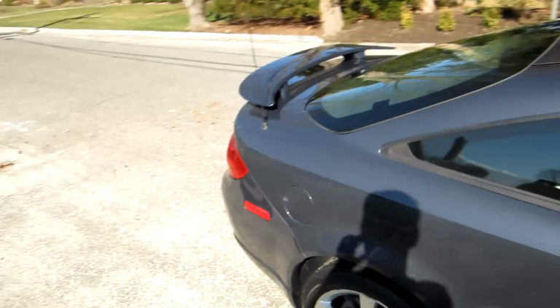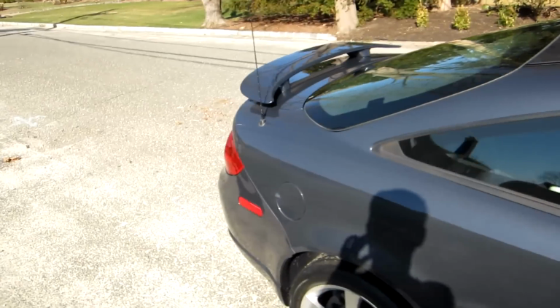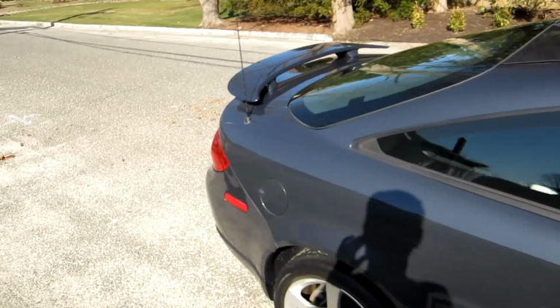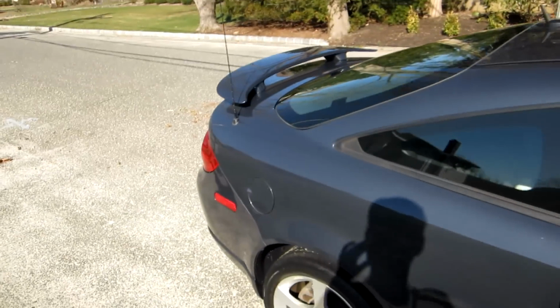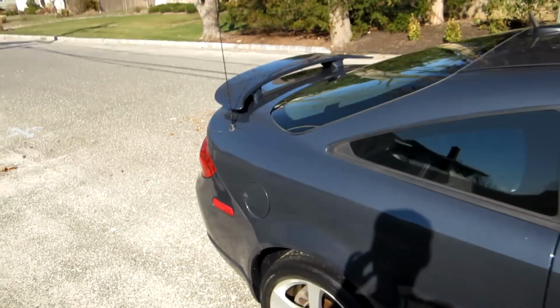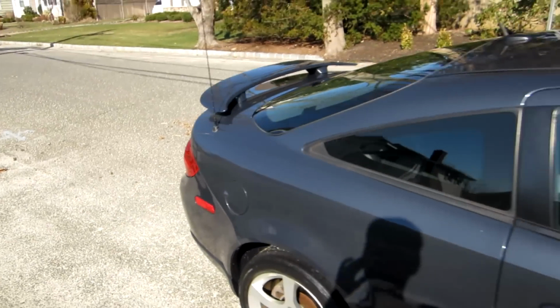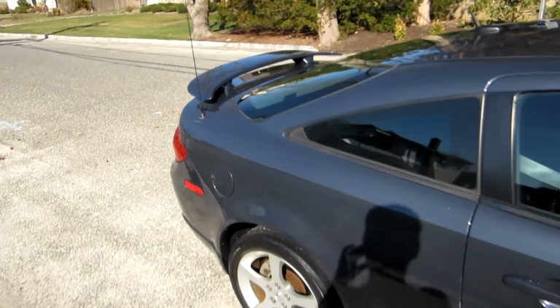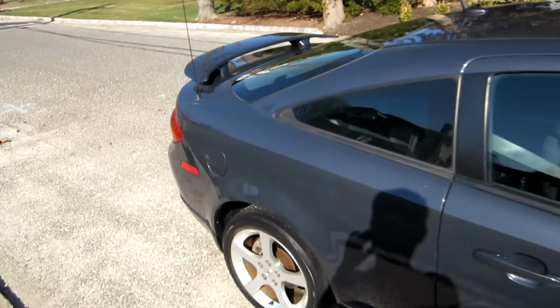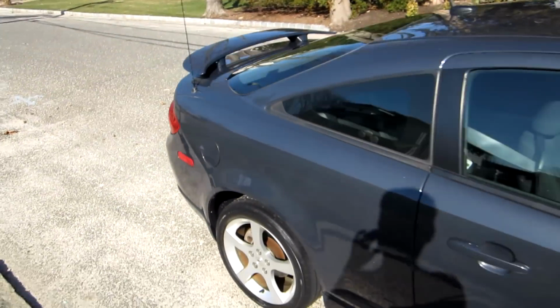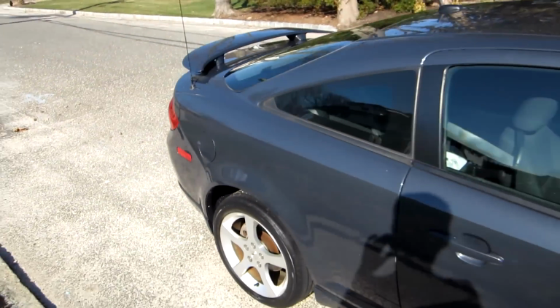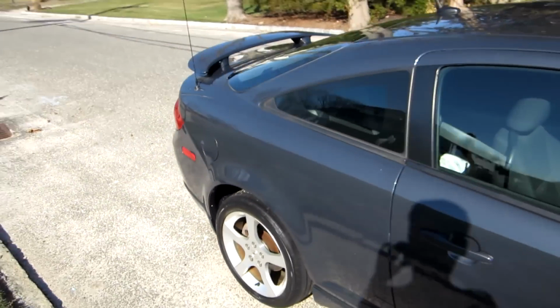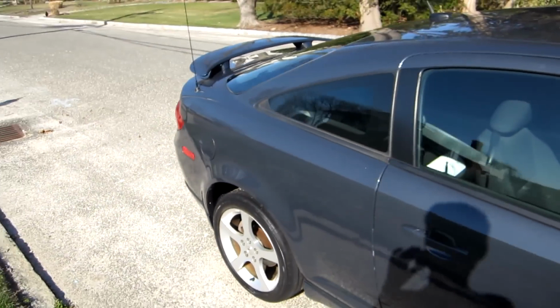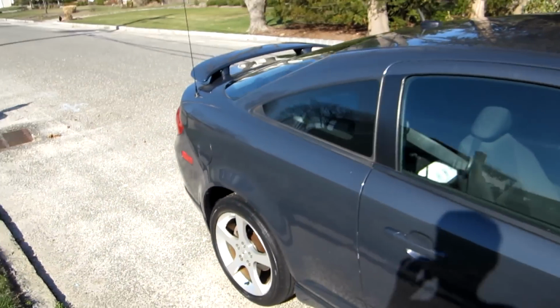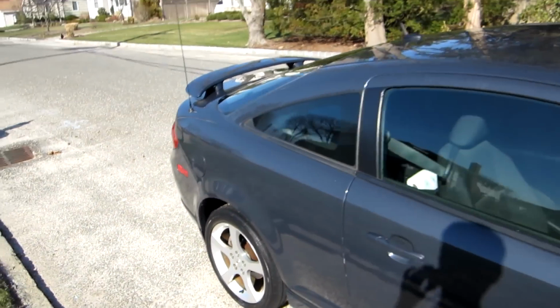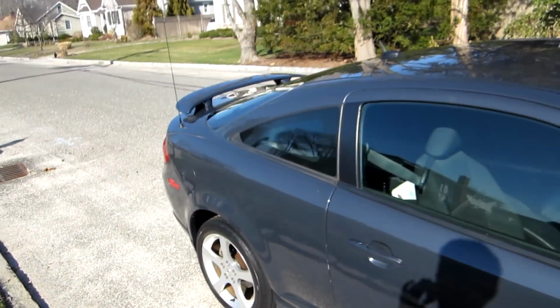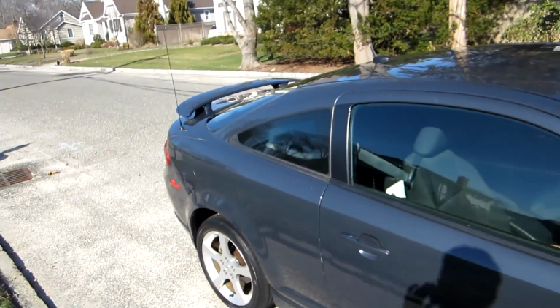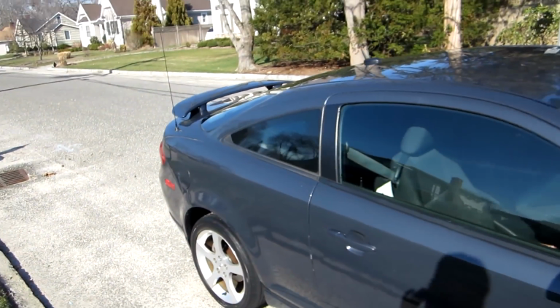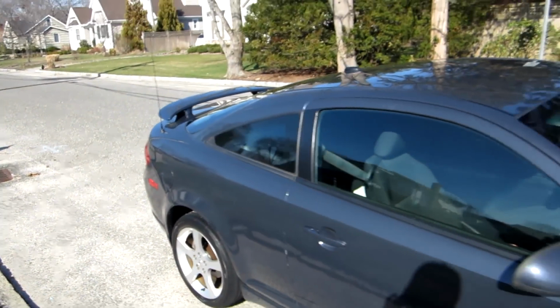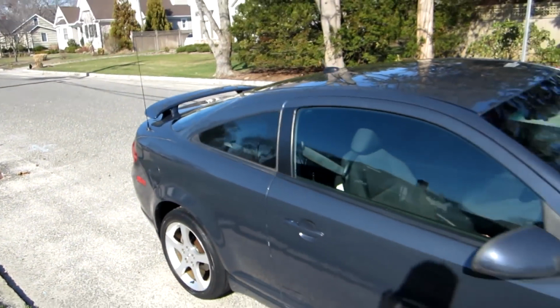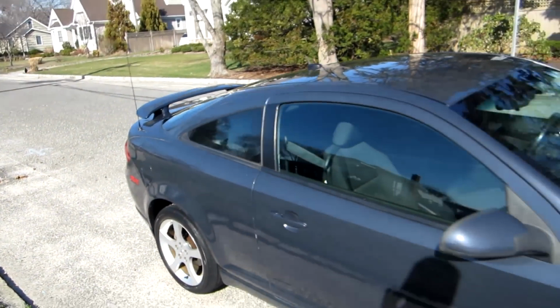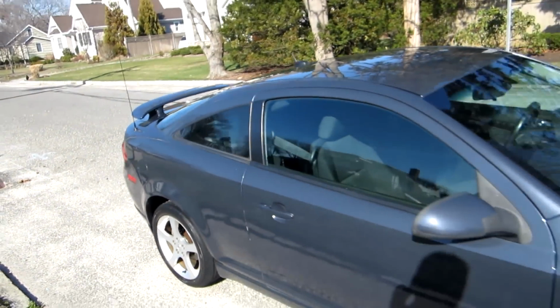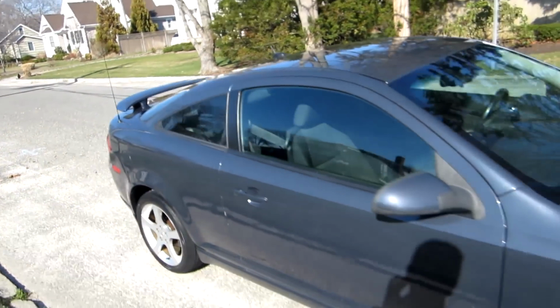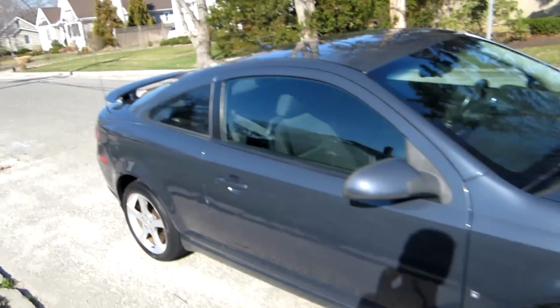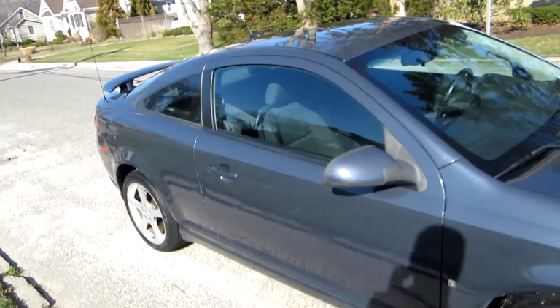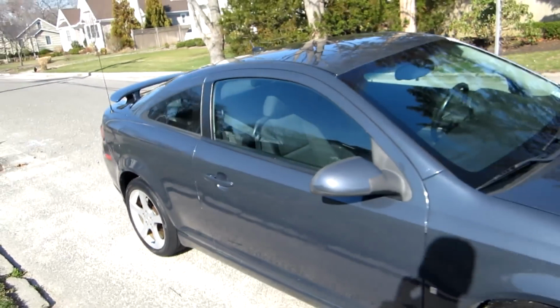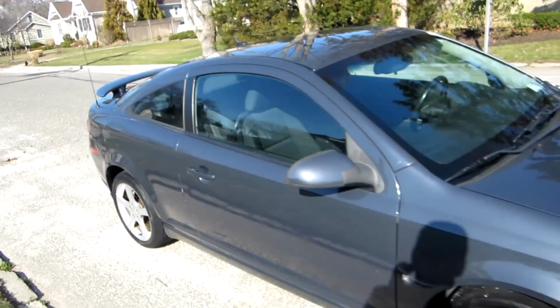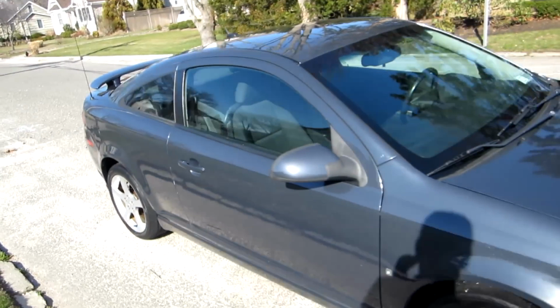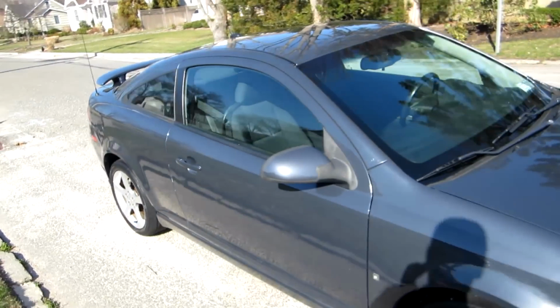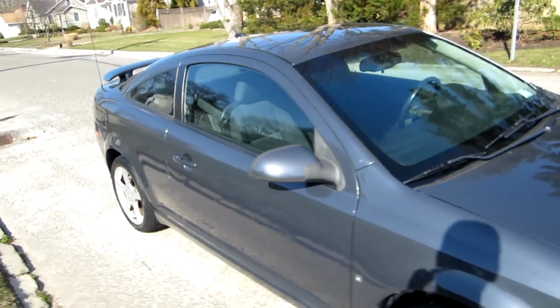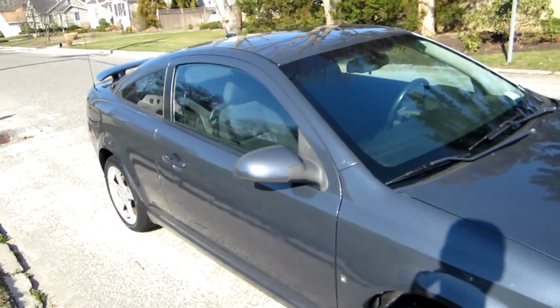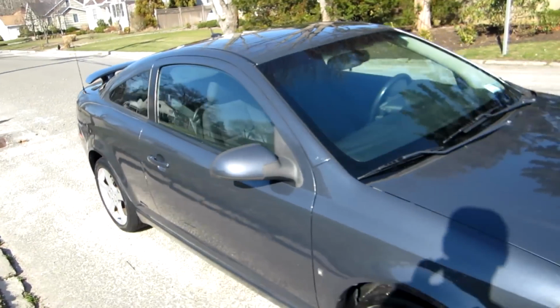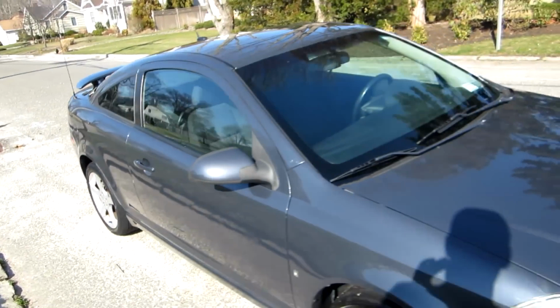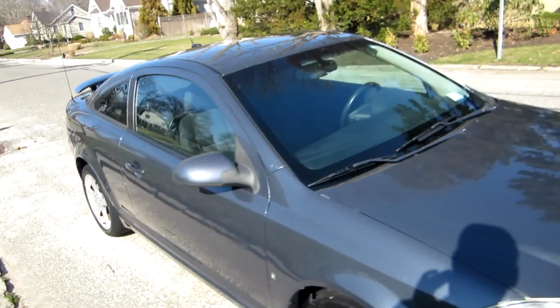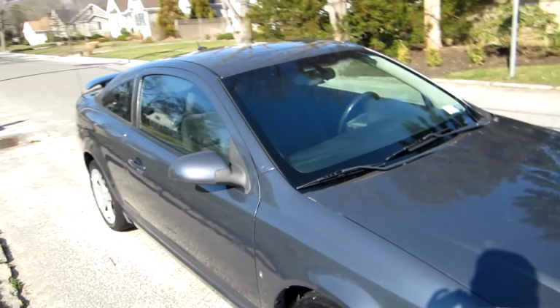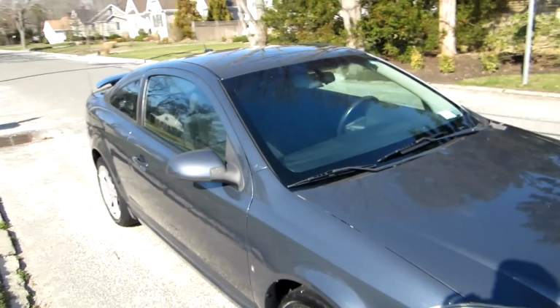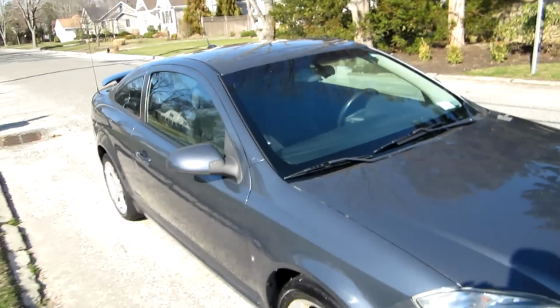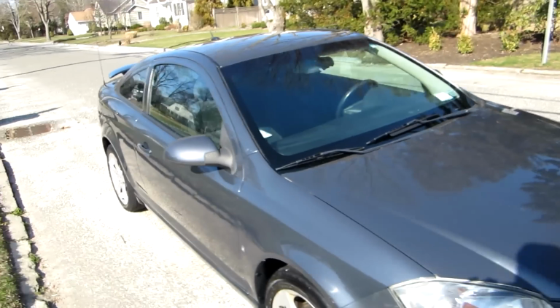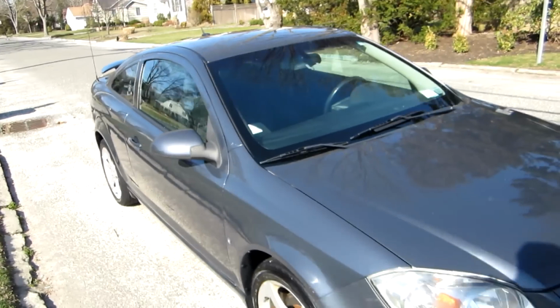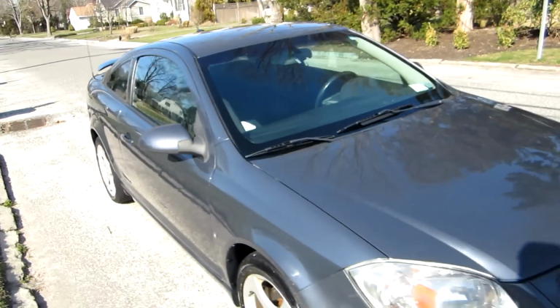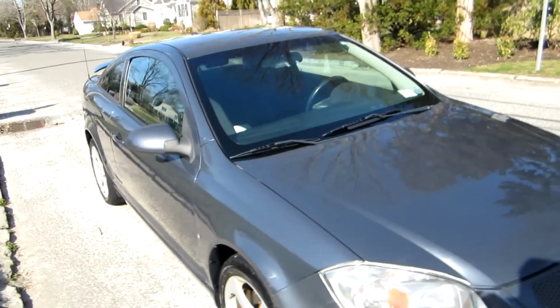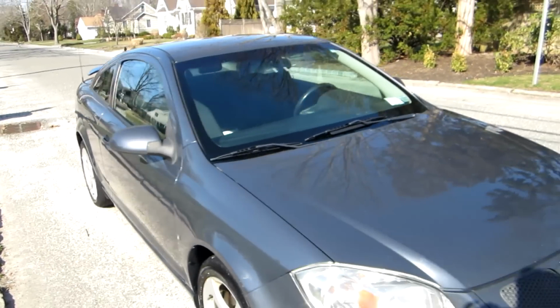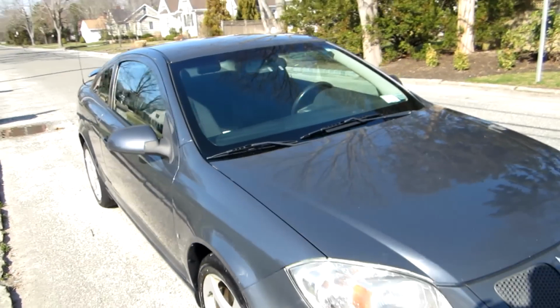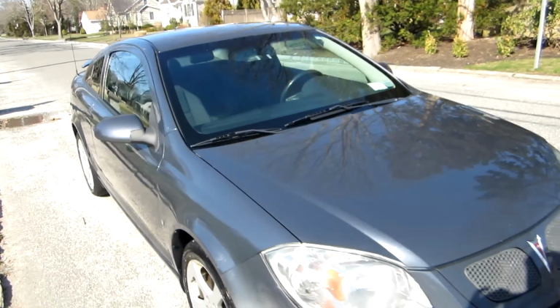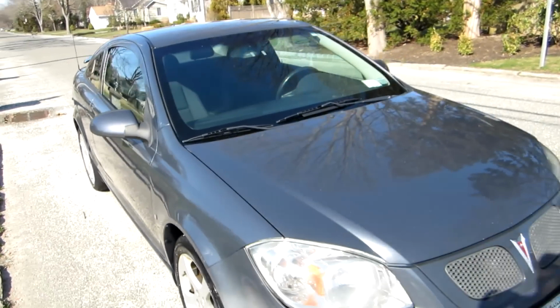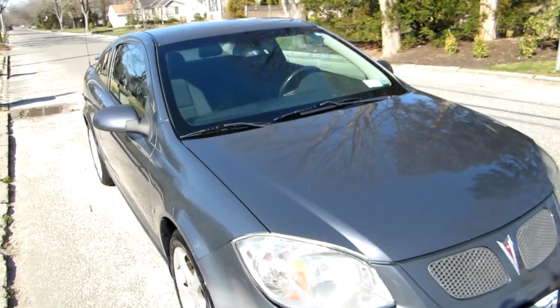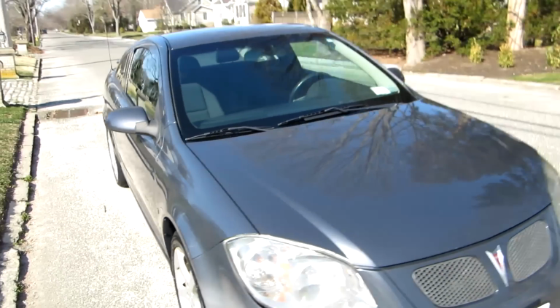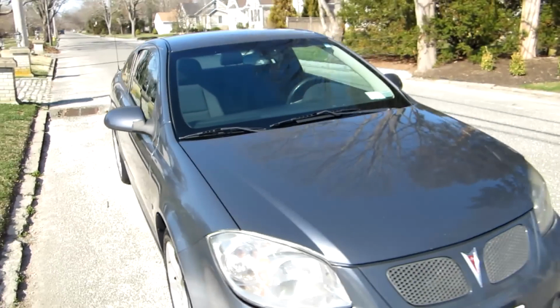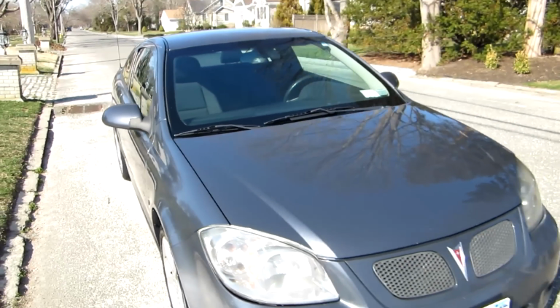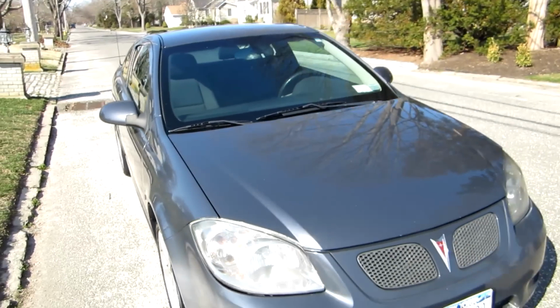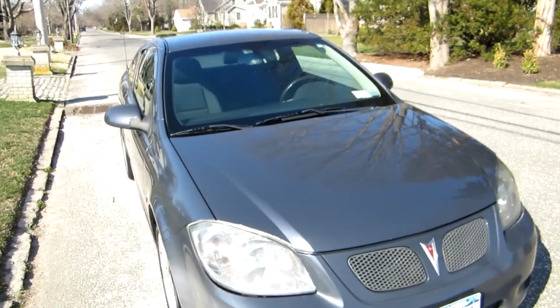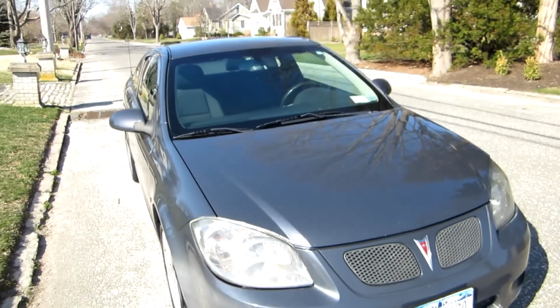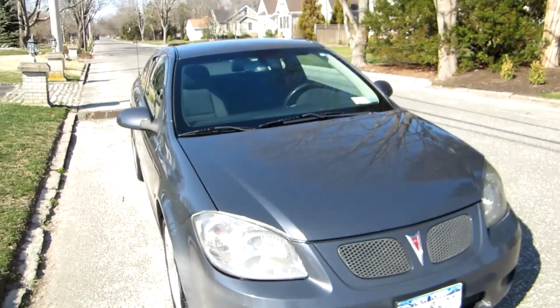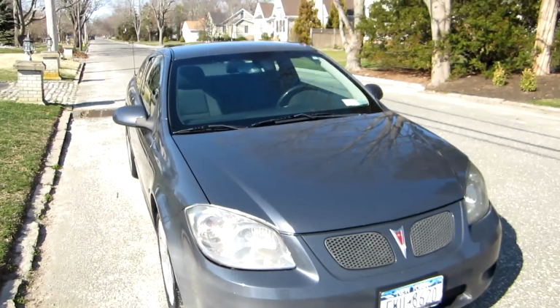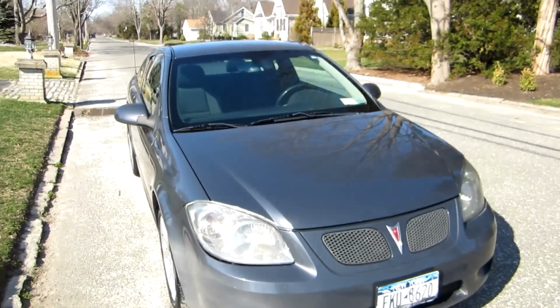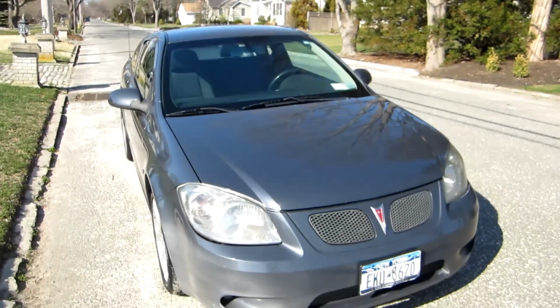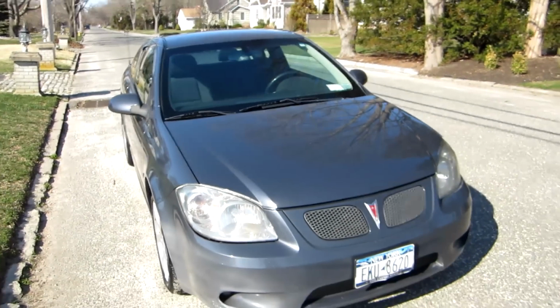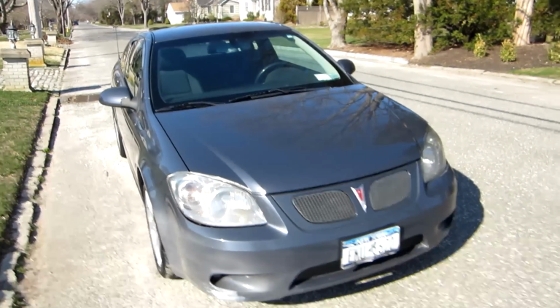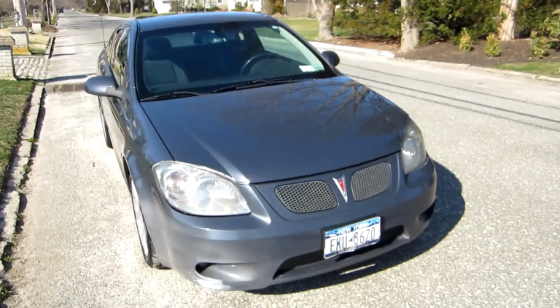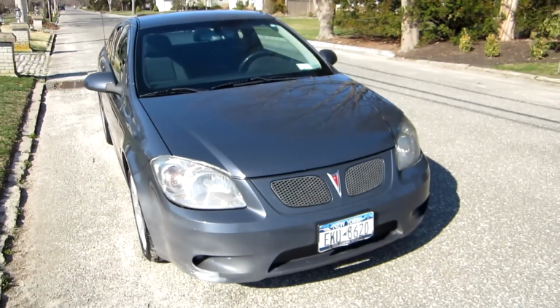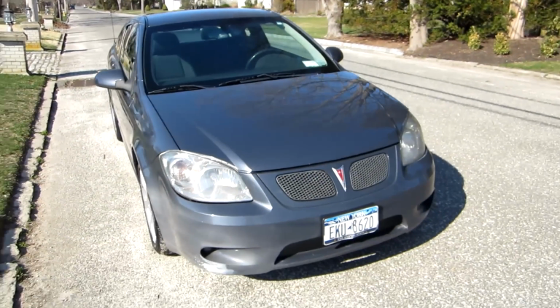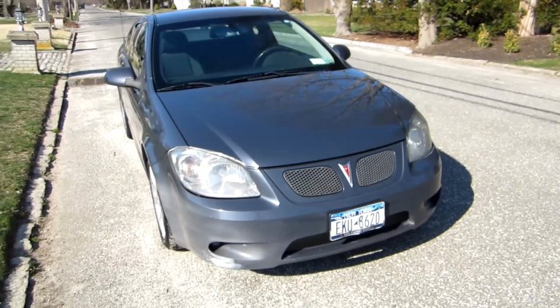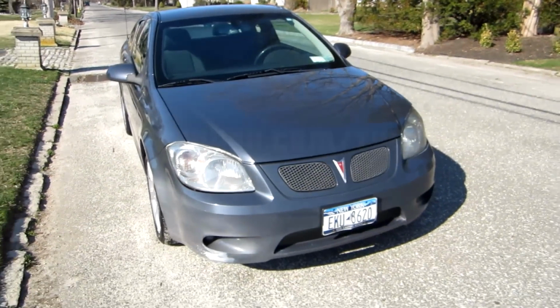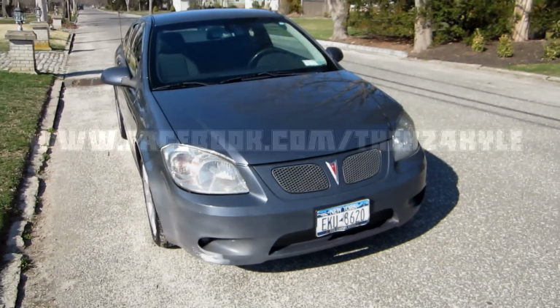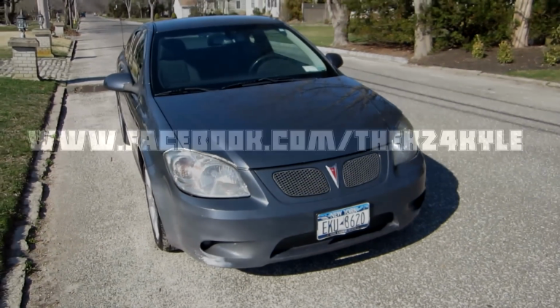Alright guys, I hope you enjoyed my quick tour of this 2007 Pontiac G5 GT. If you have any questions, as usual, please leave them below.